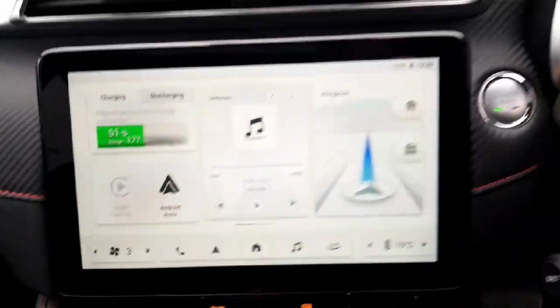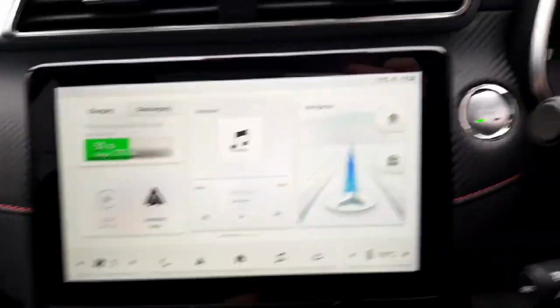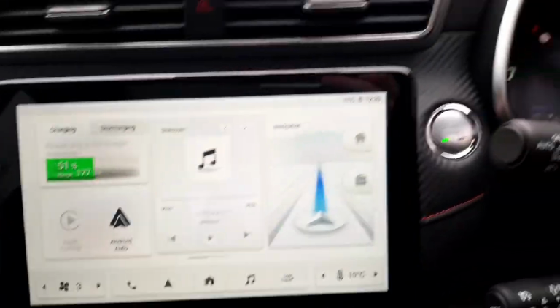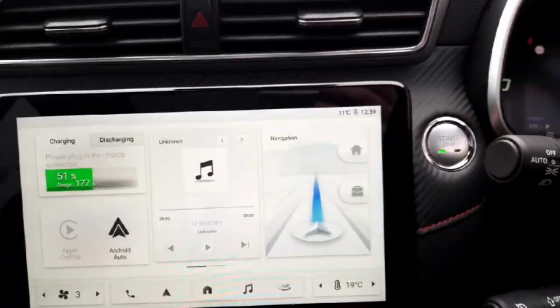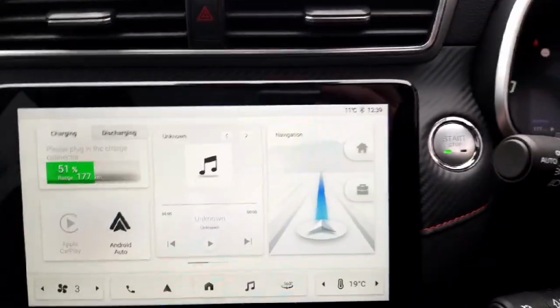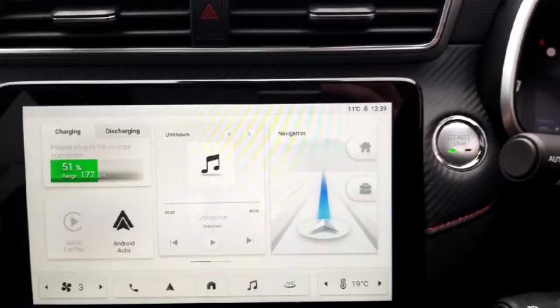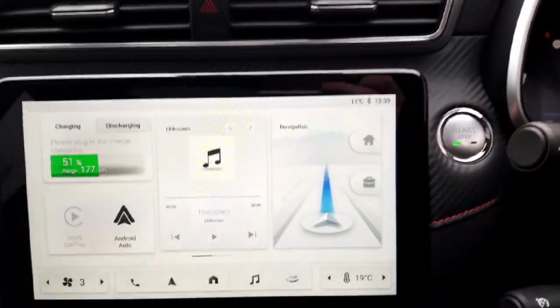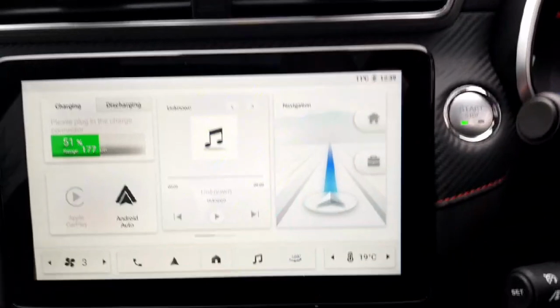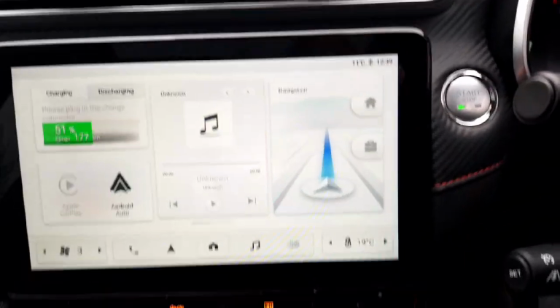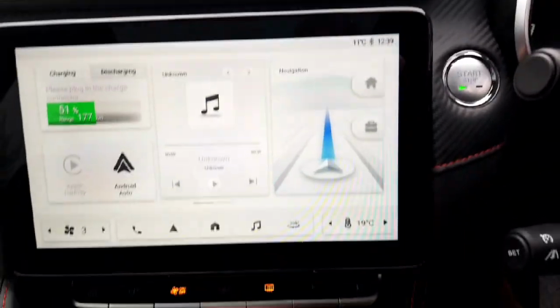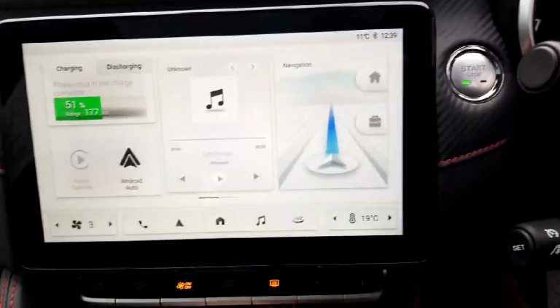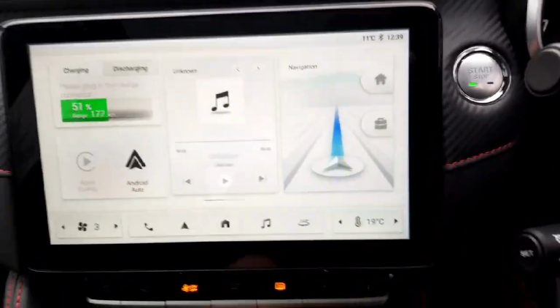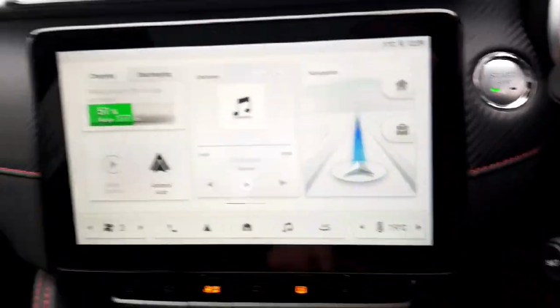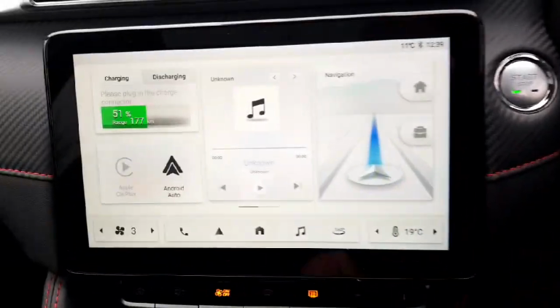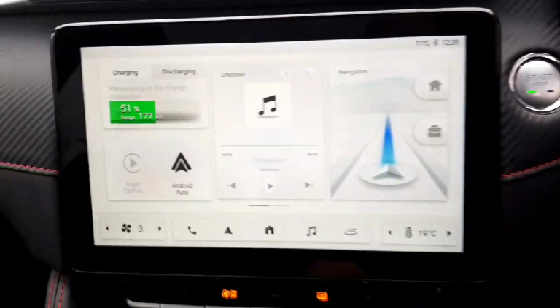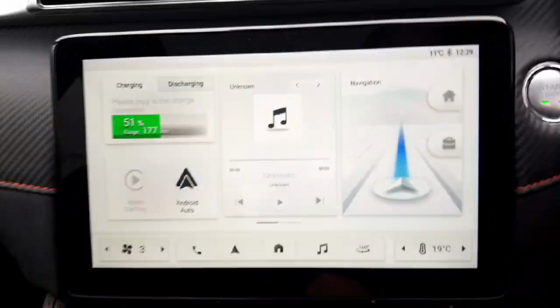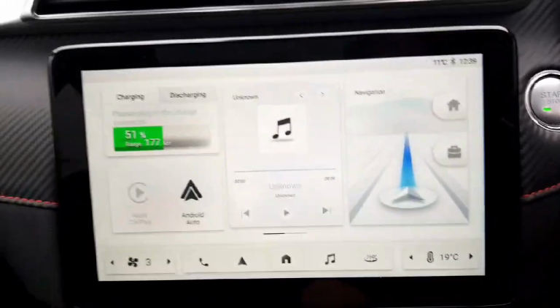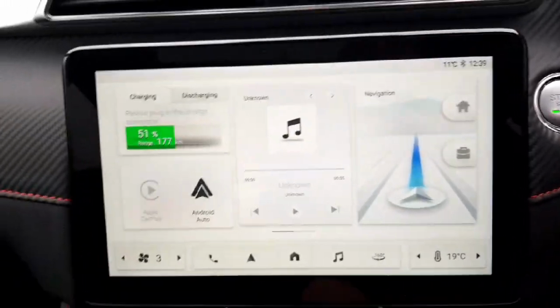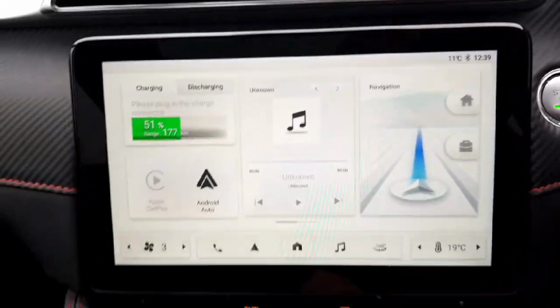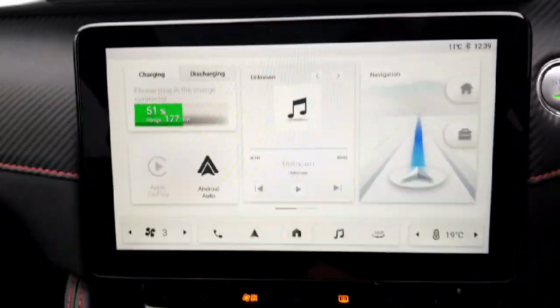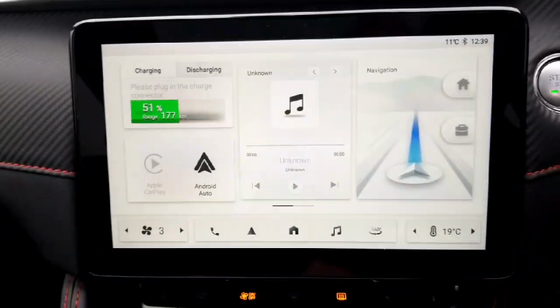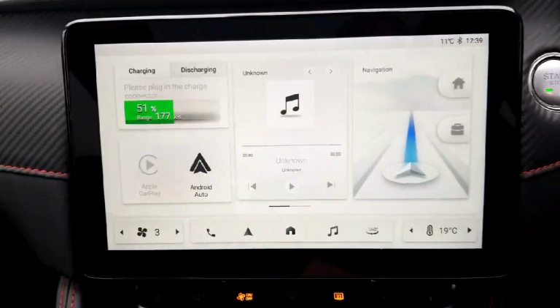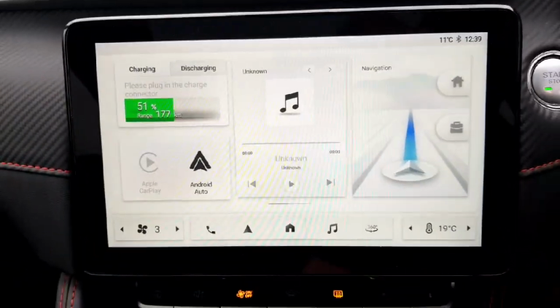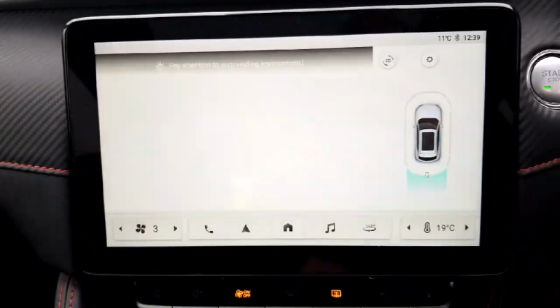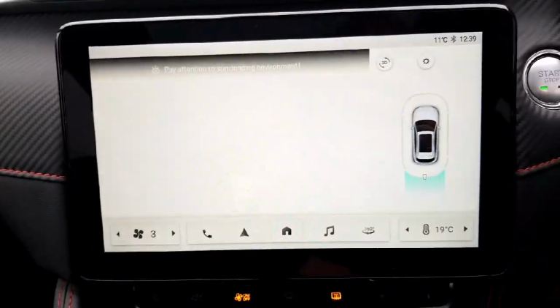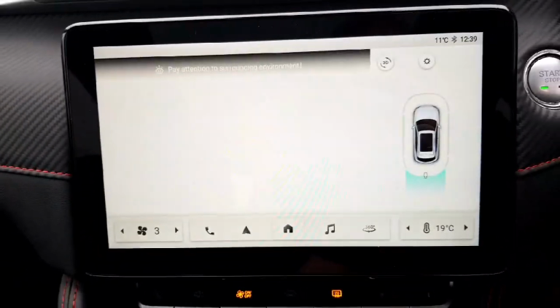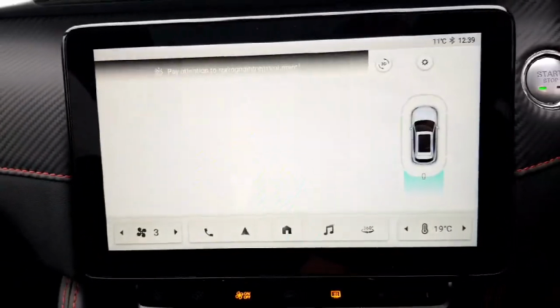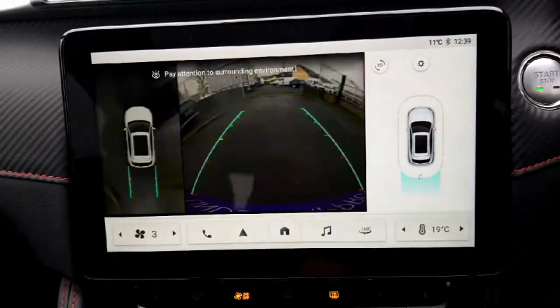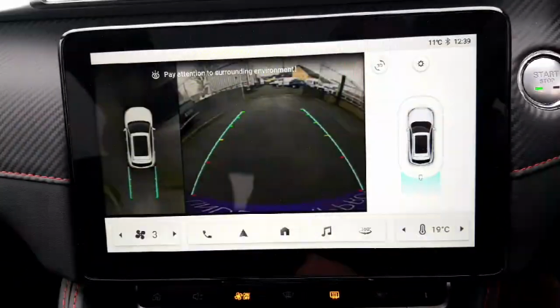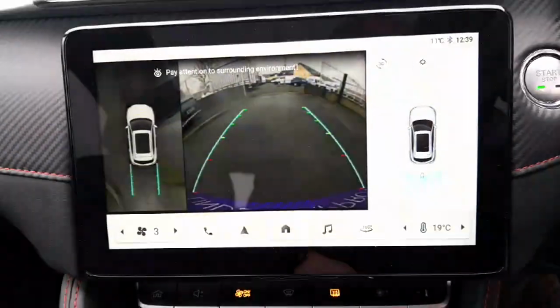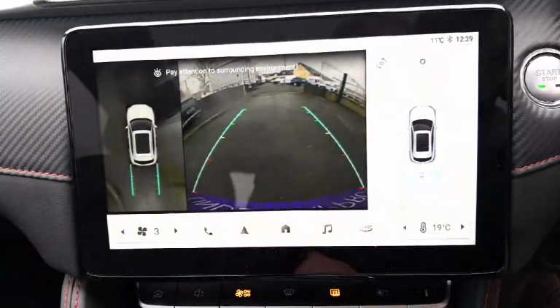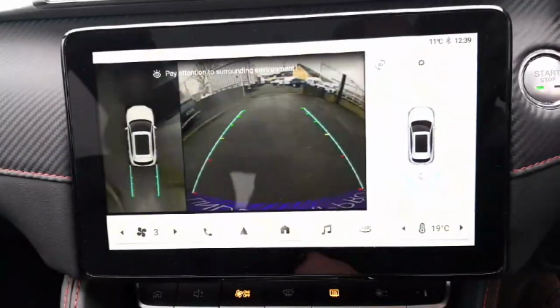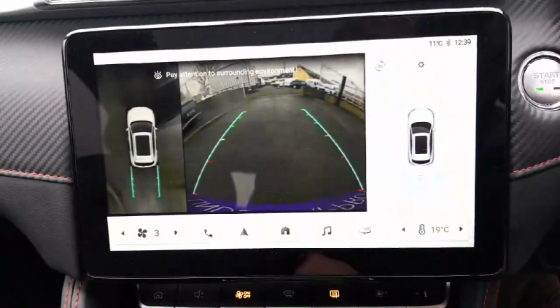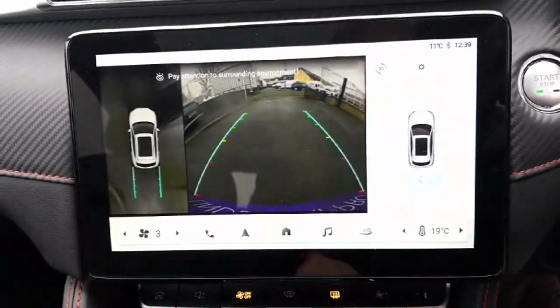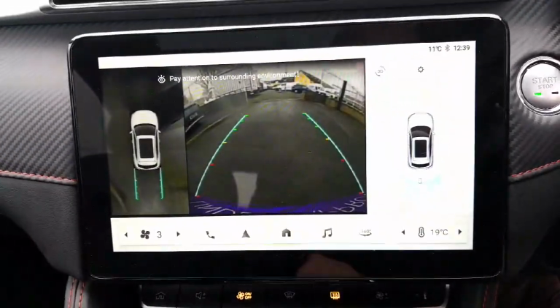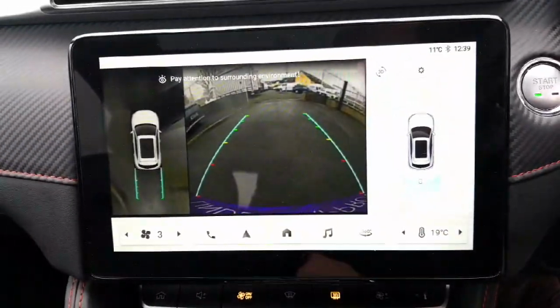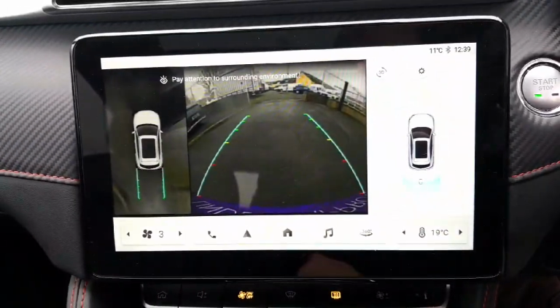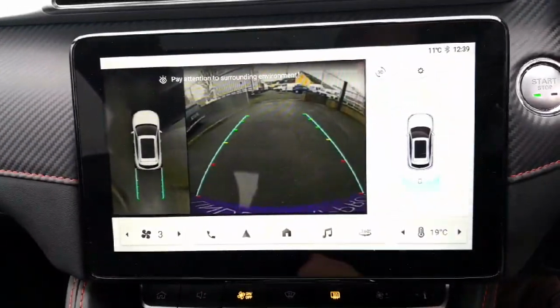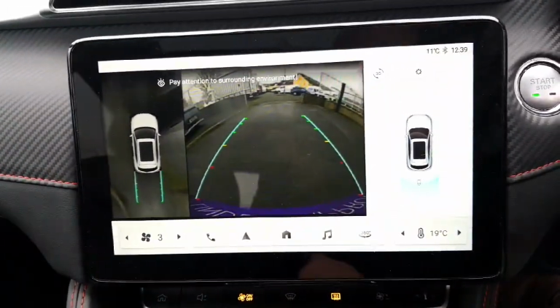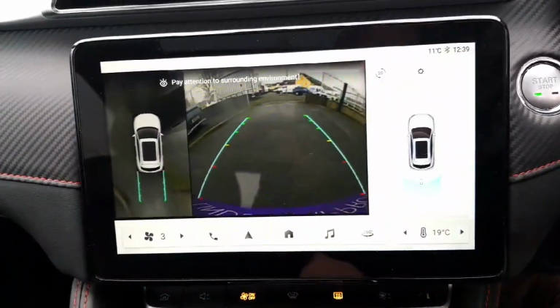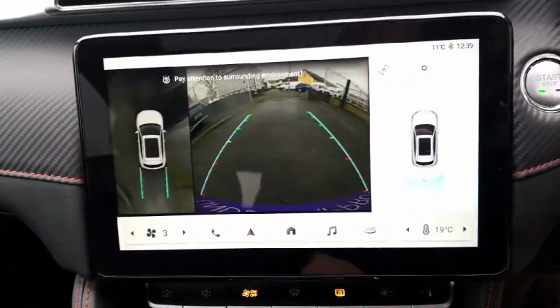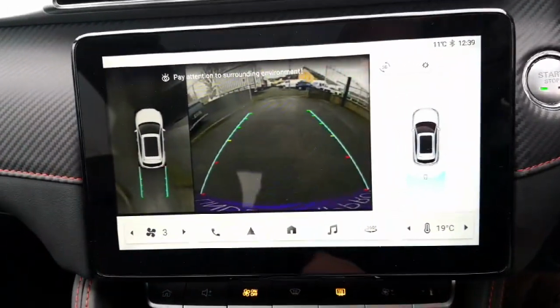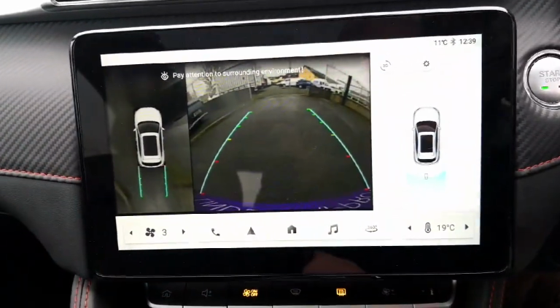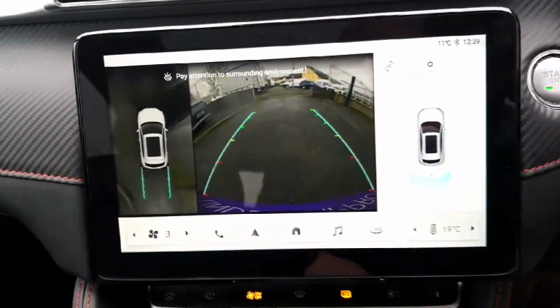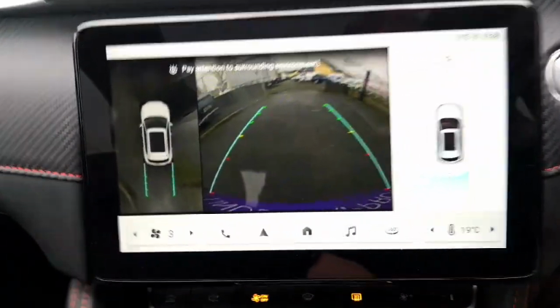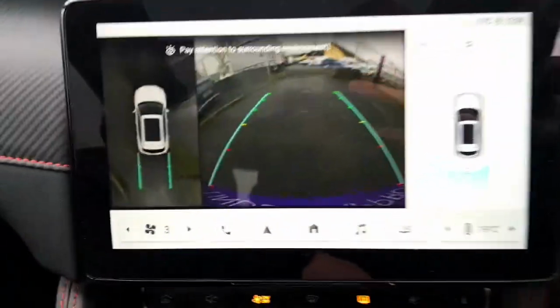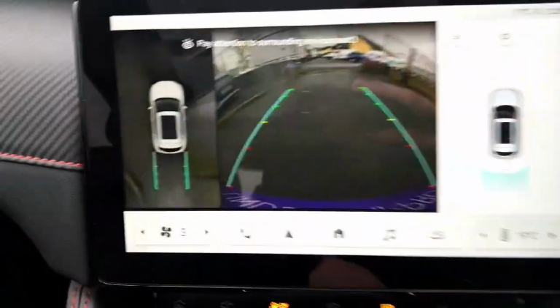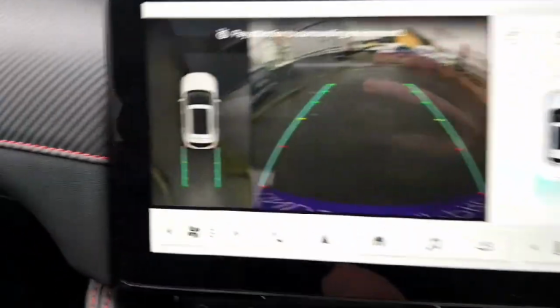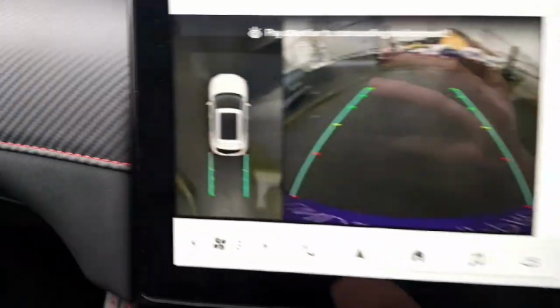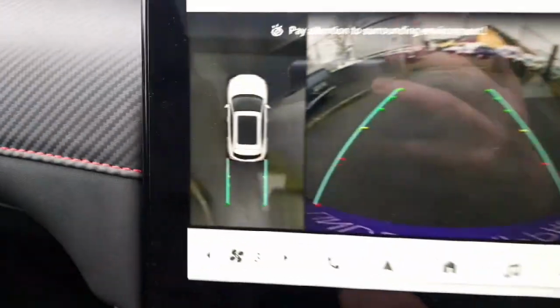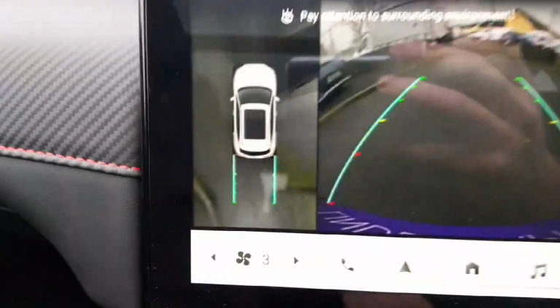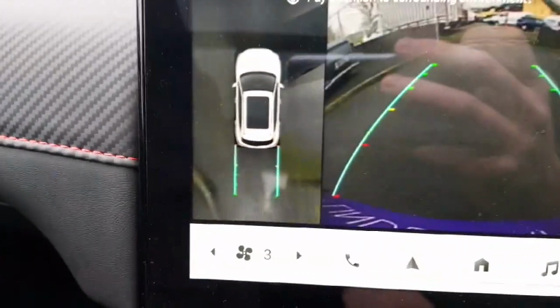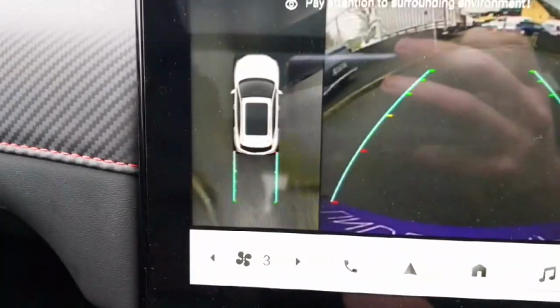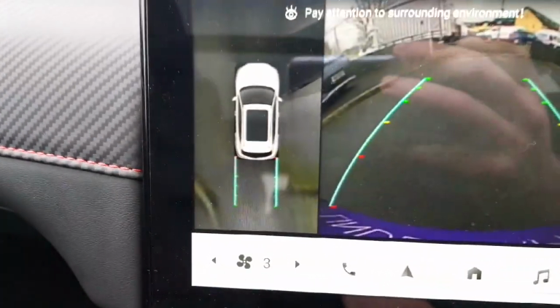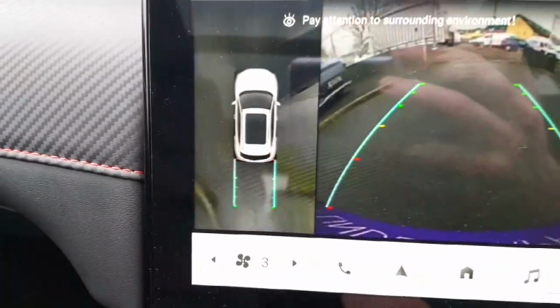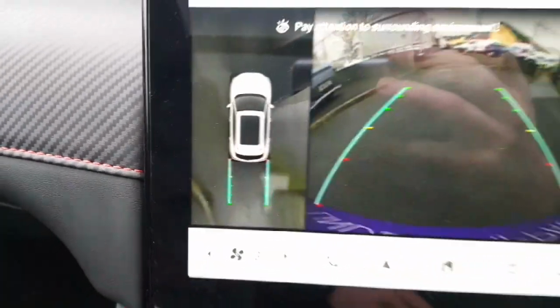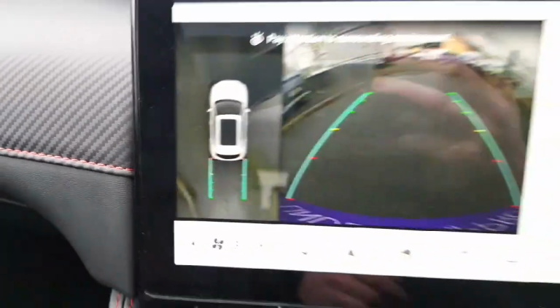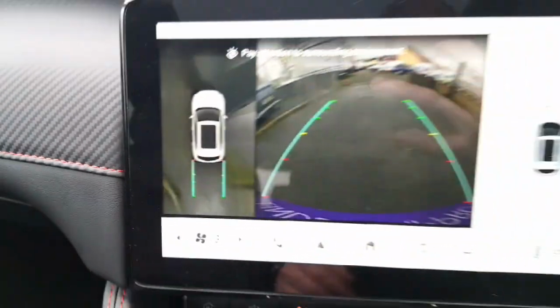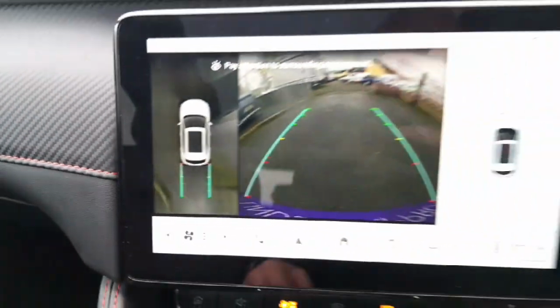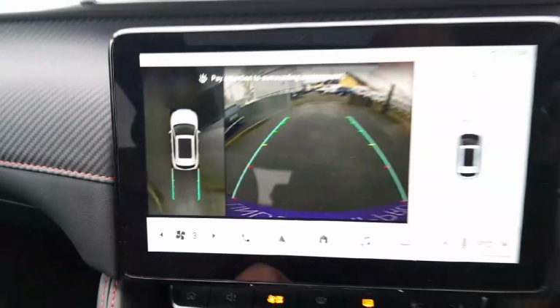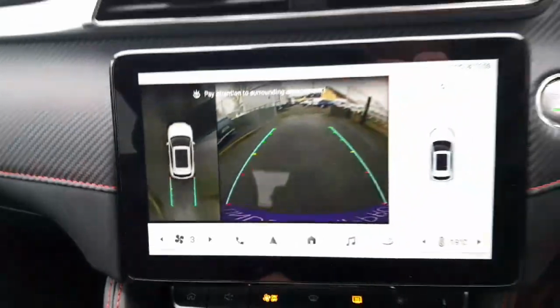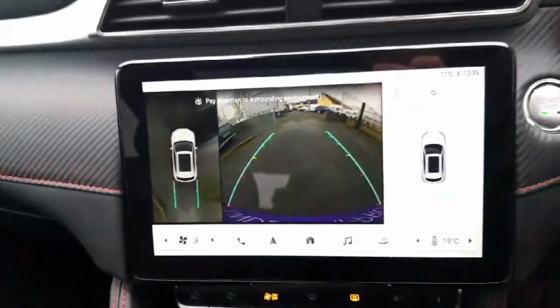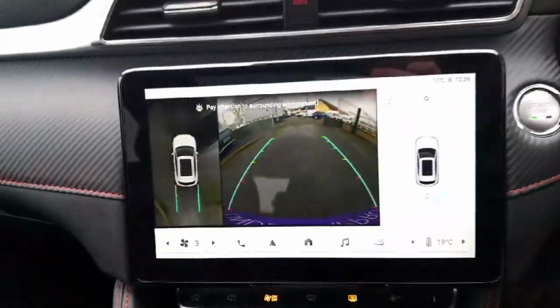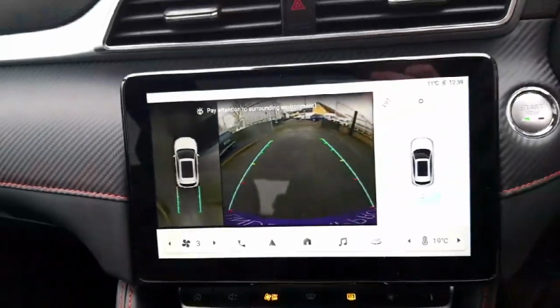Here's a look at the cameras — there's the reverse camera and that is the 360 camera.